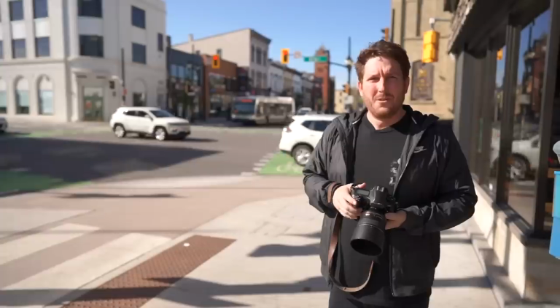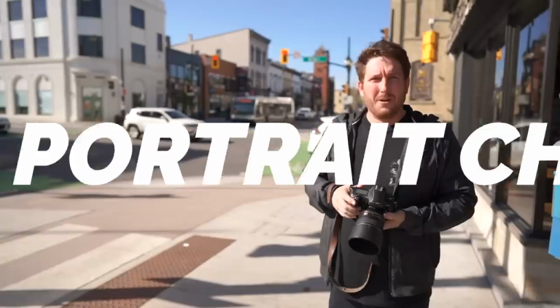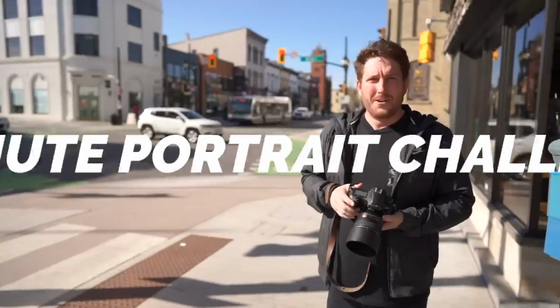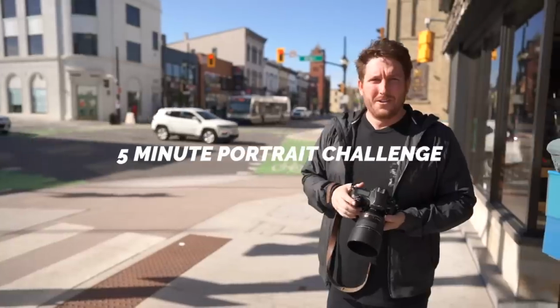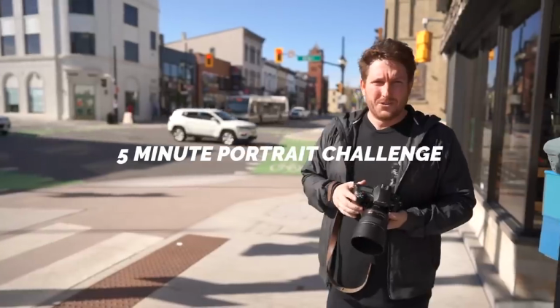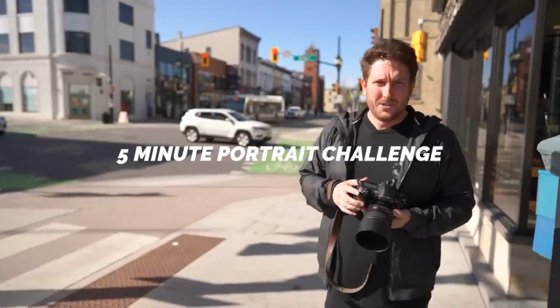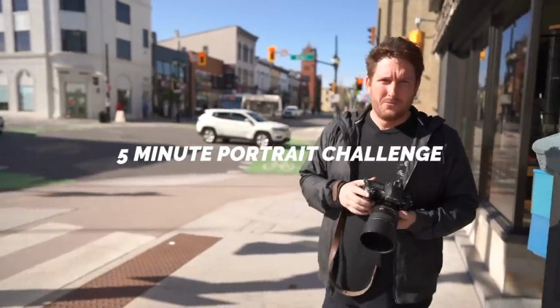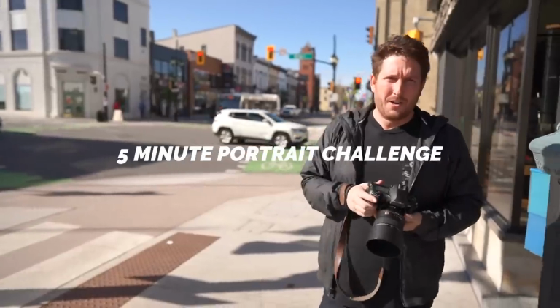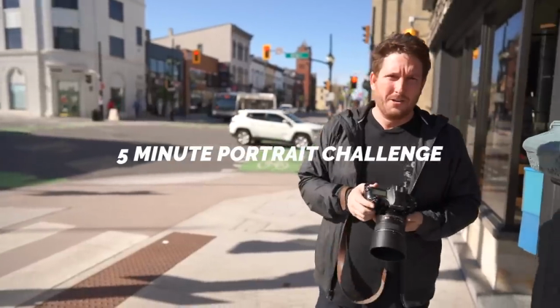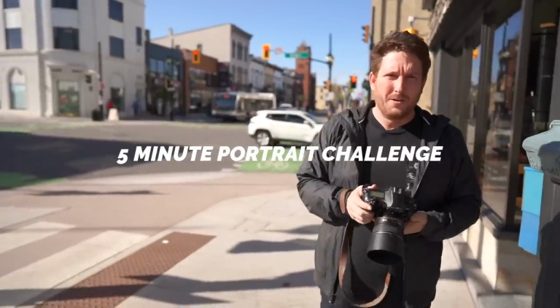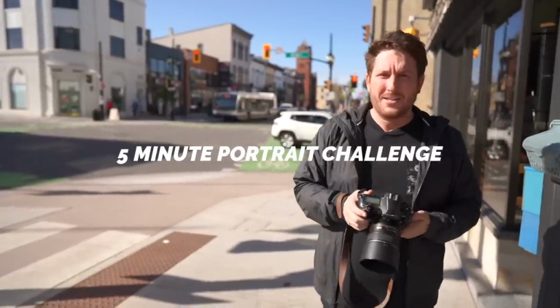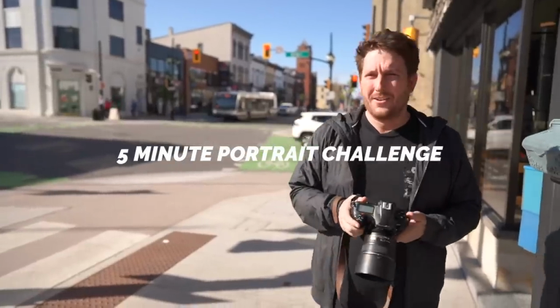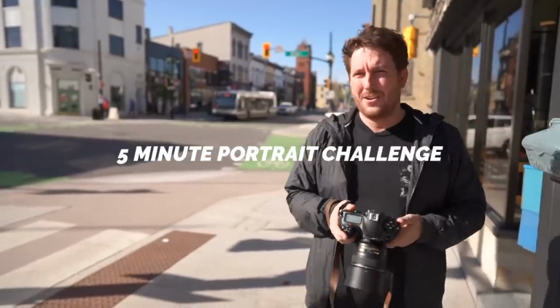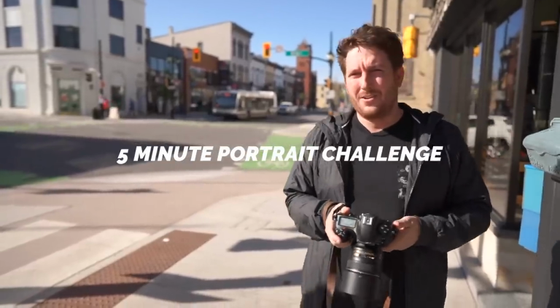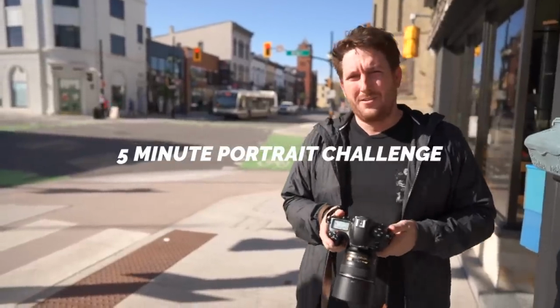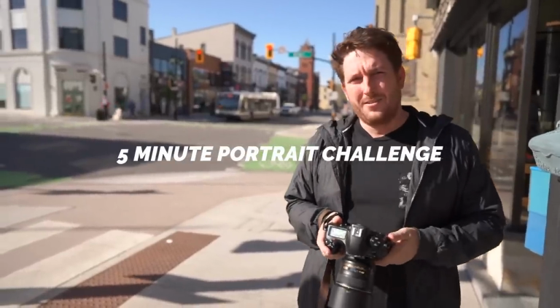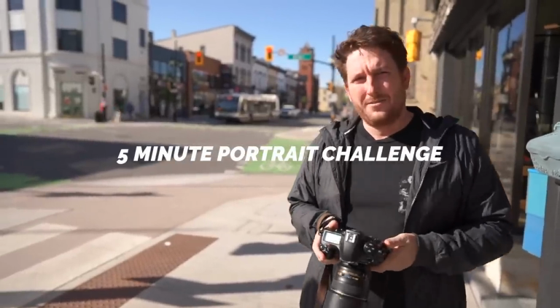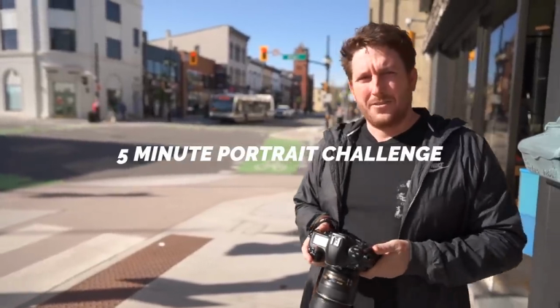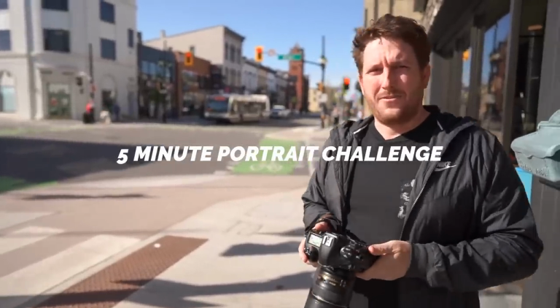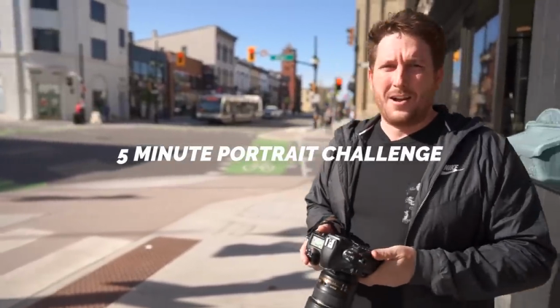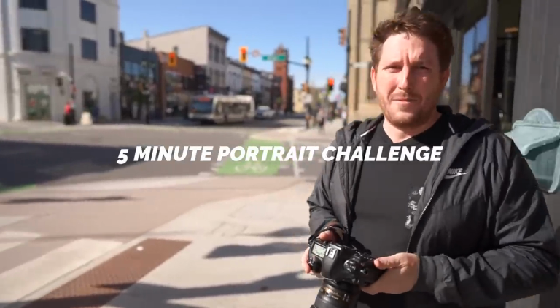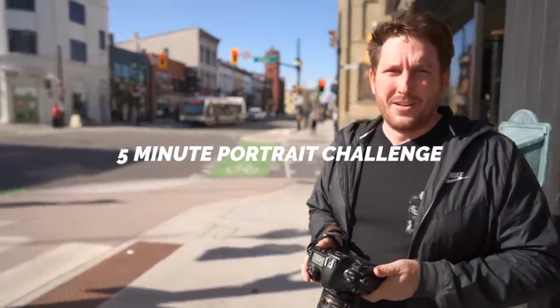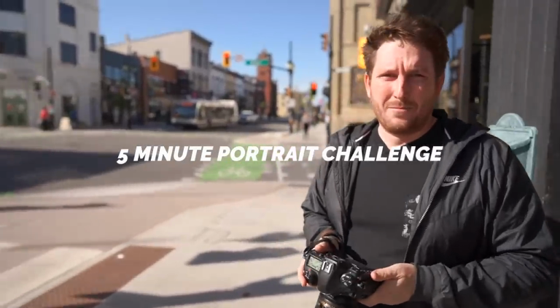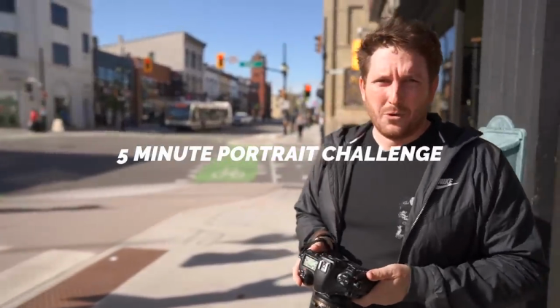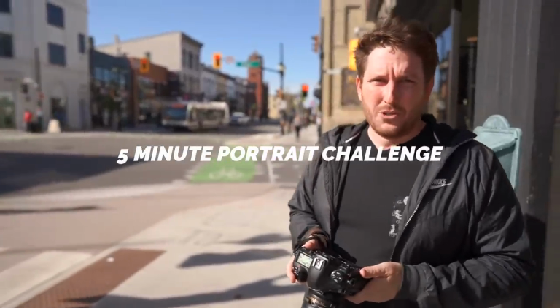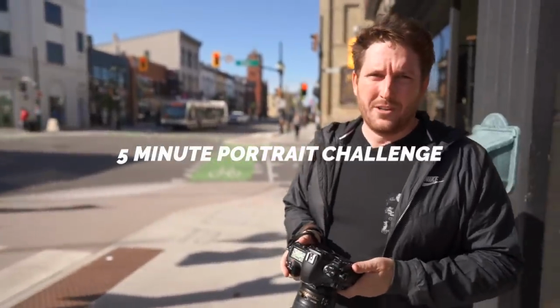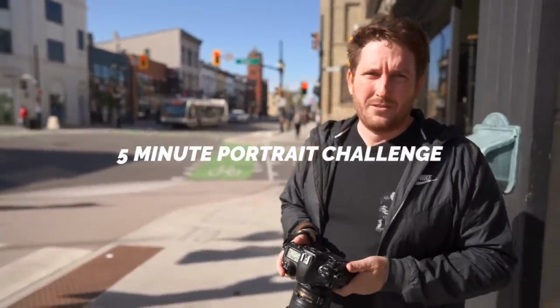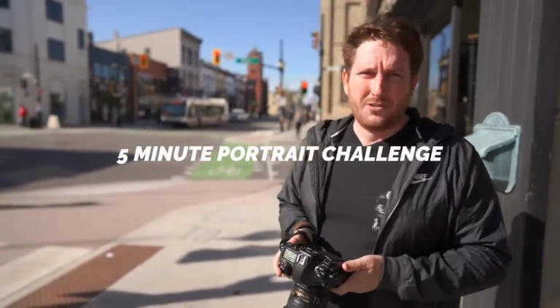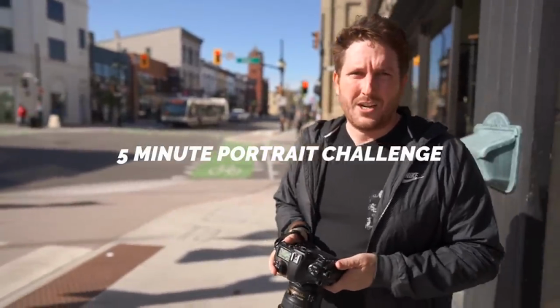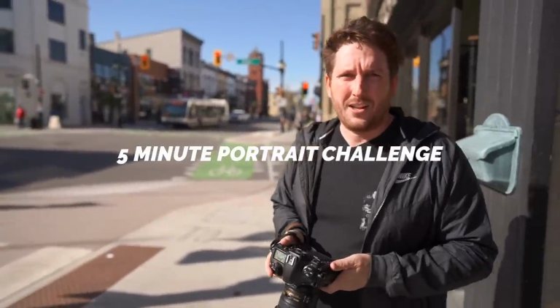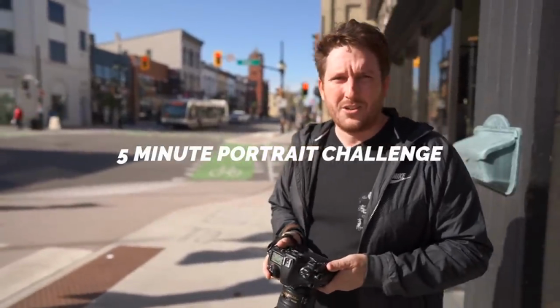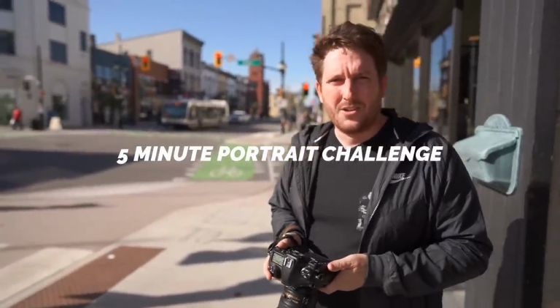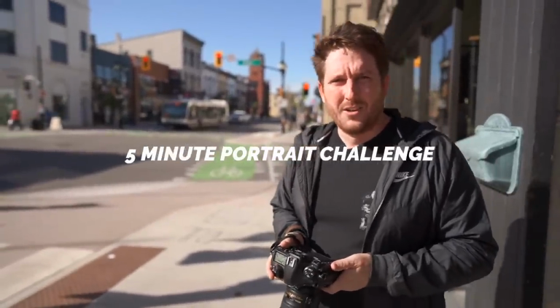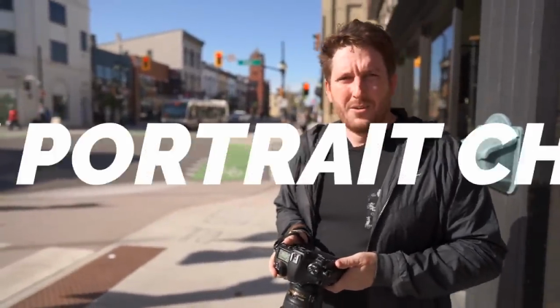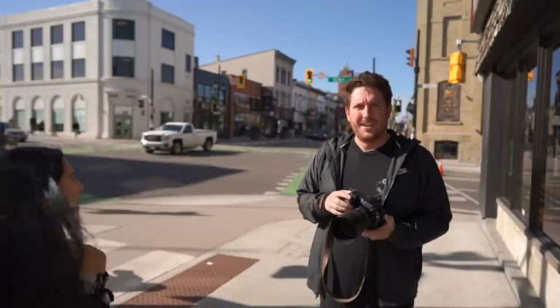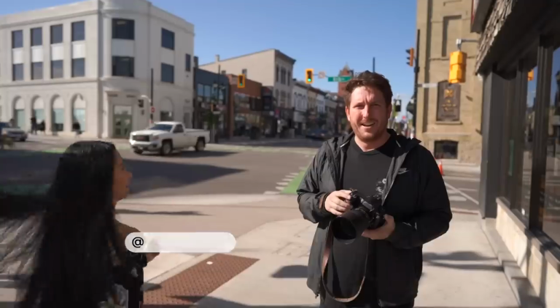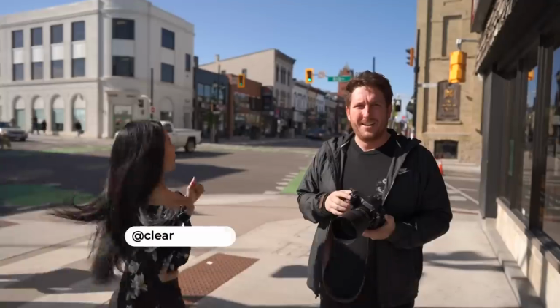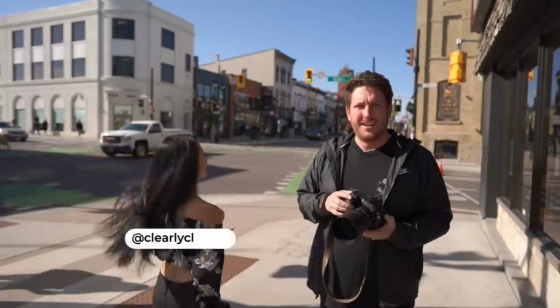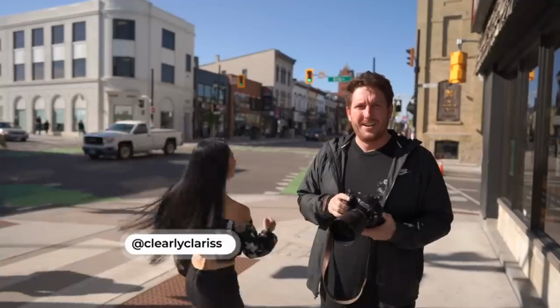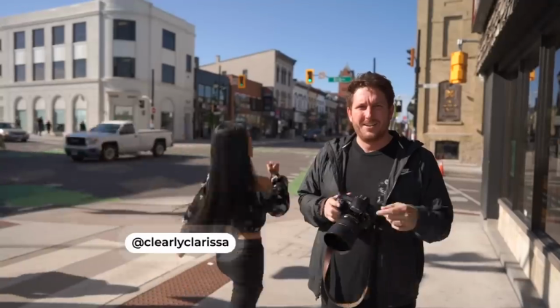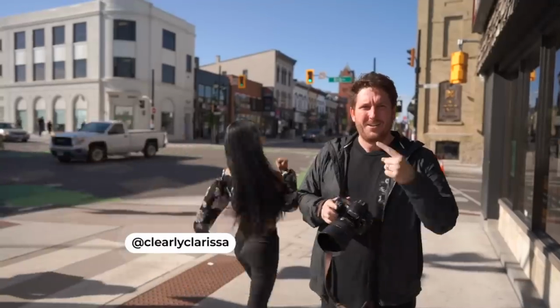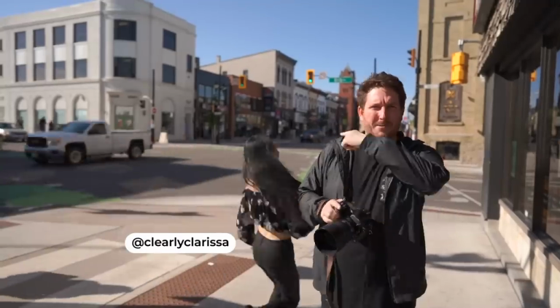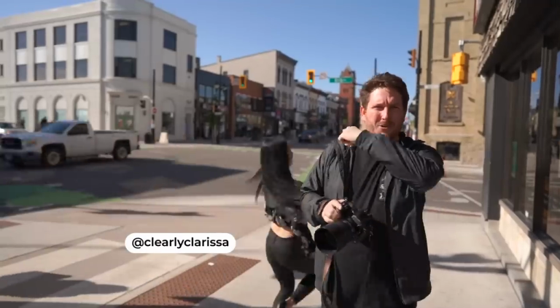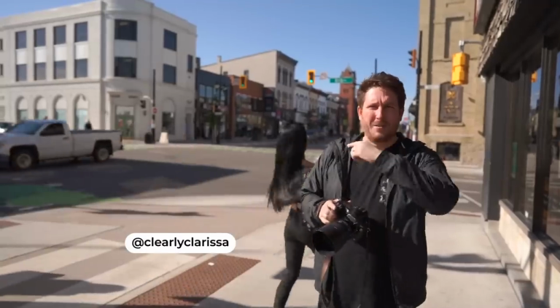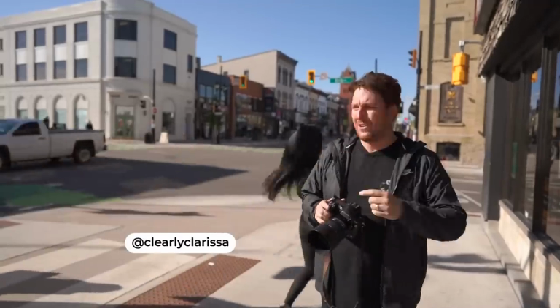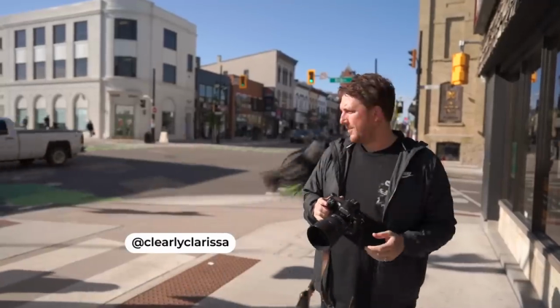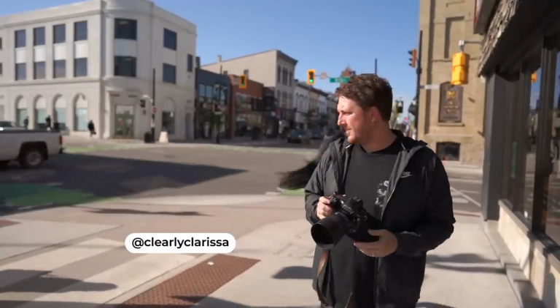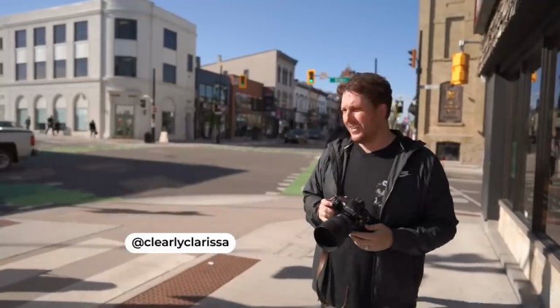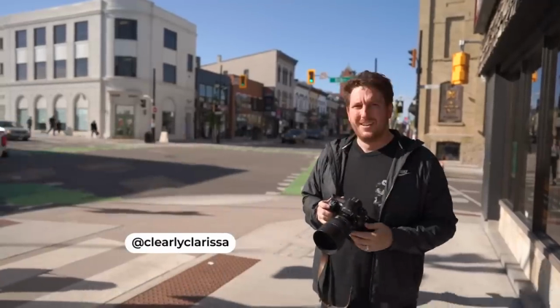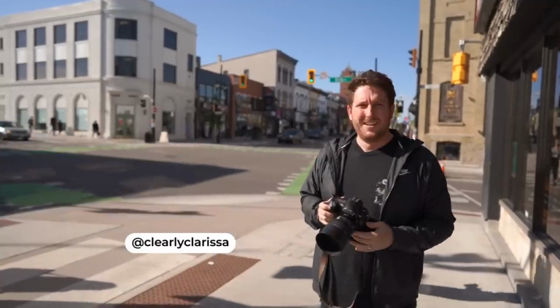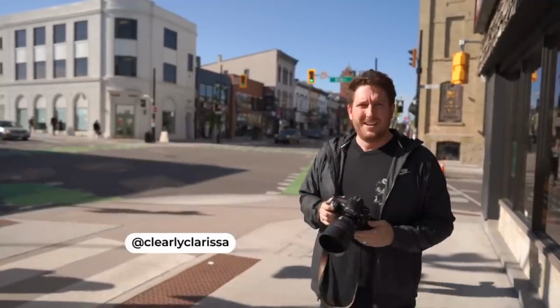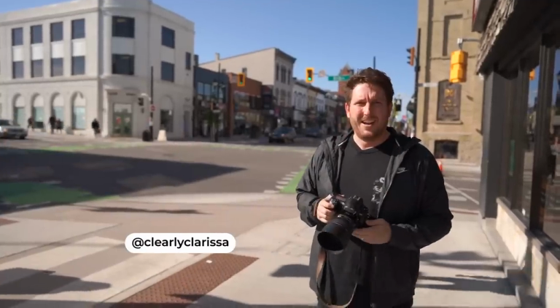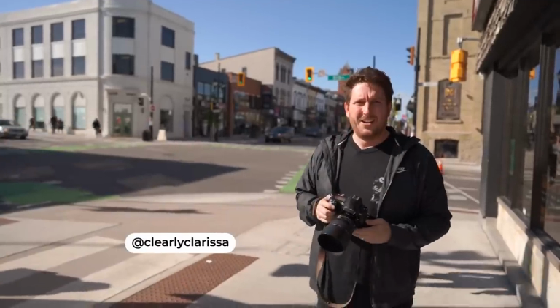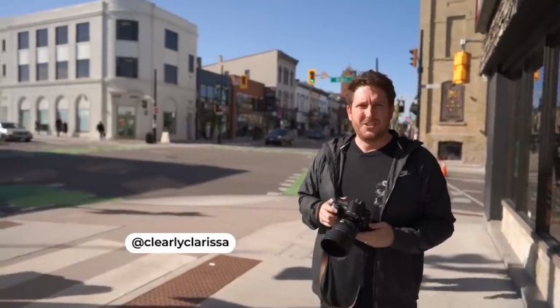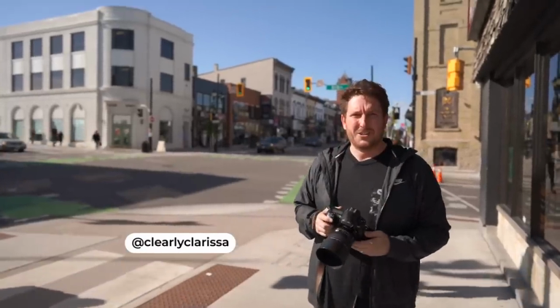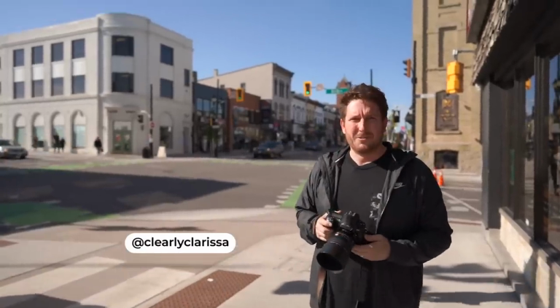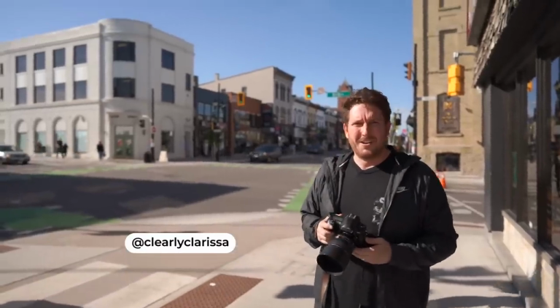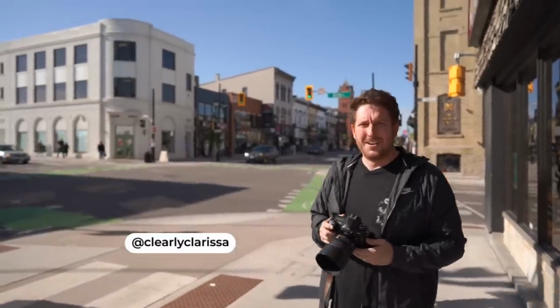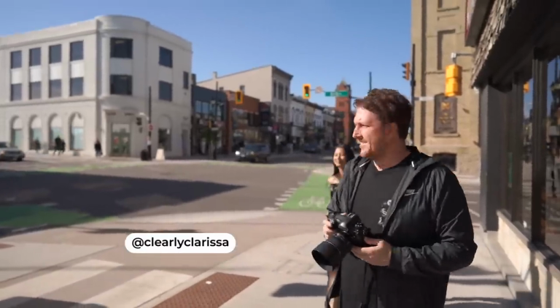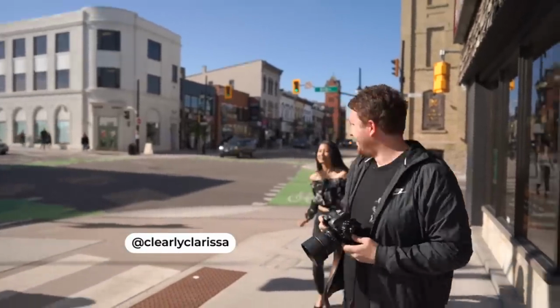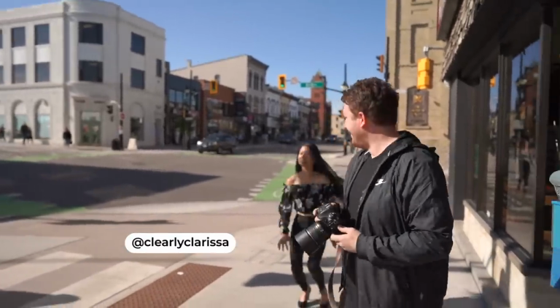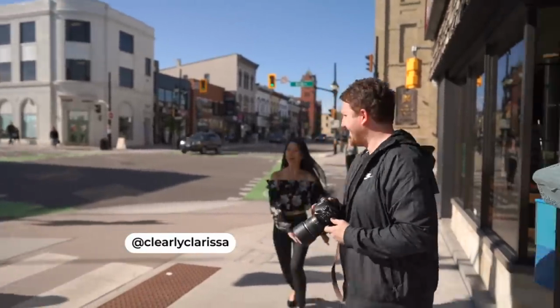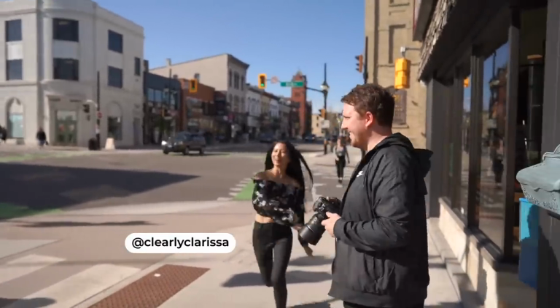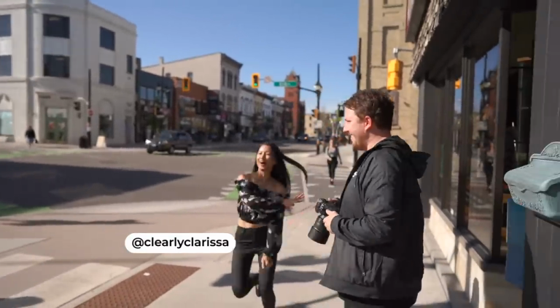We're out here on the streets of Waterloo, Ontario for a five-minute portrait challenge. I'm joined by Clarissa and she's going to run in heels. Let's go.